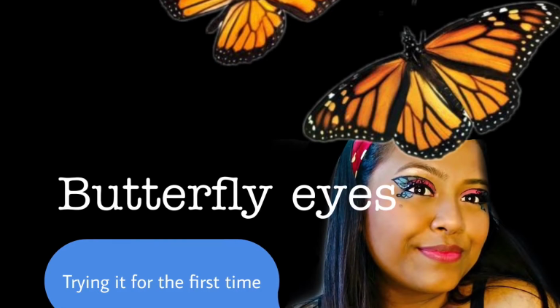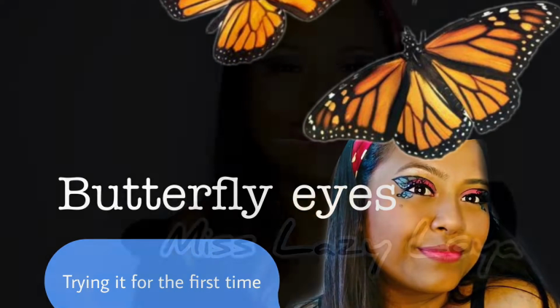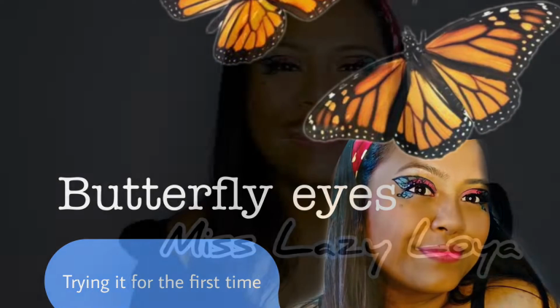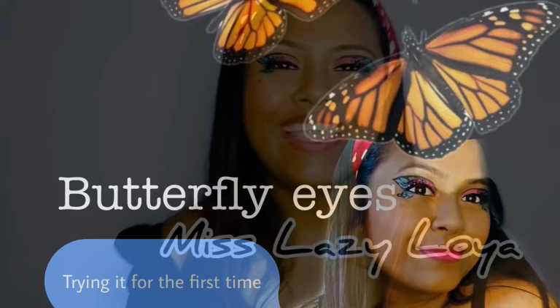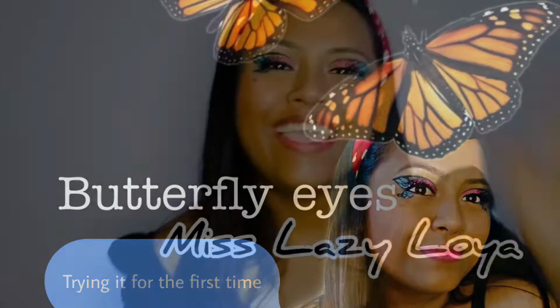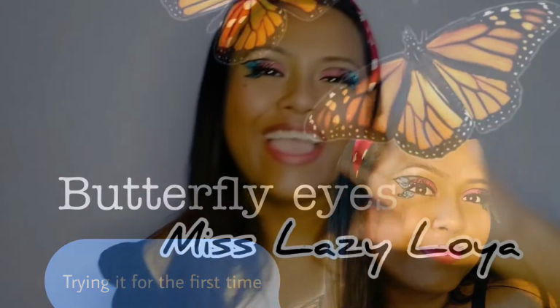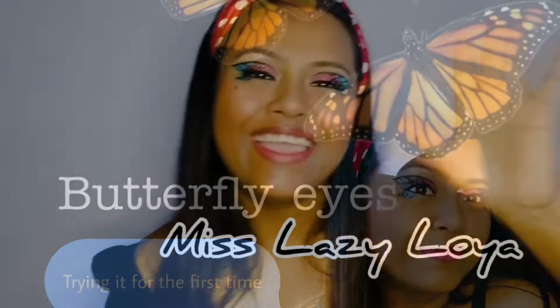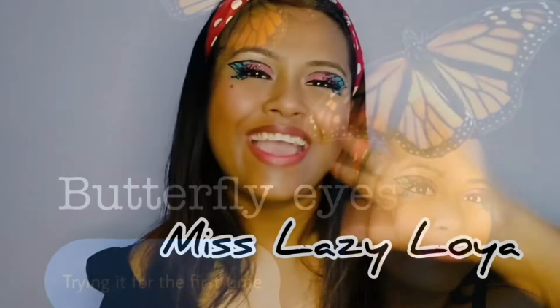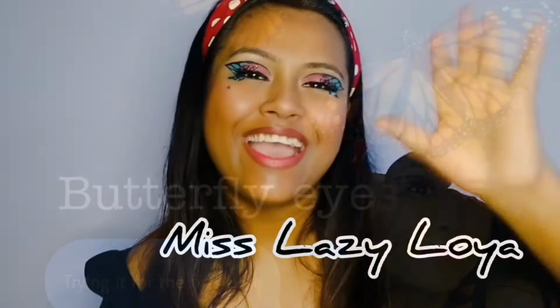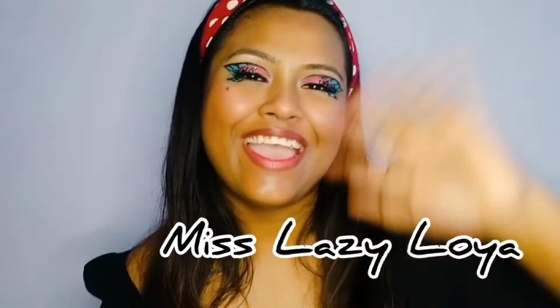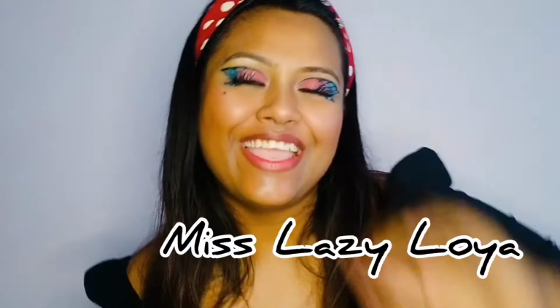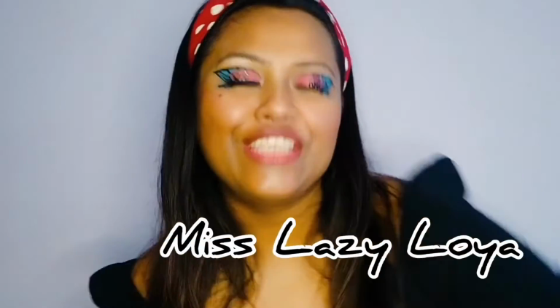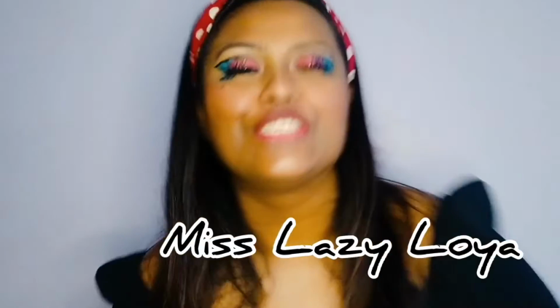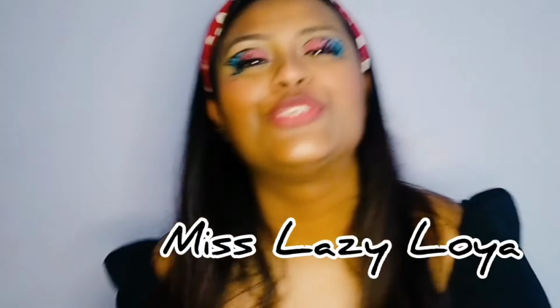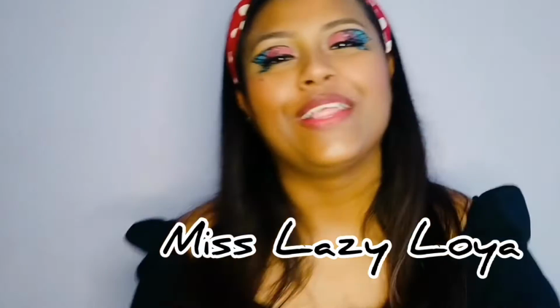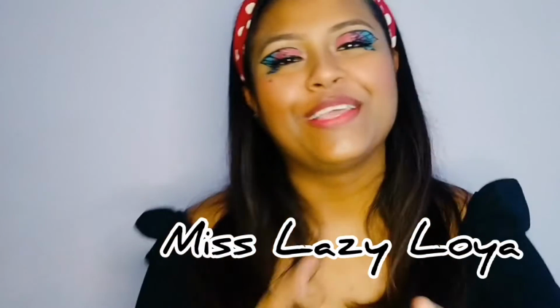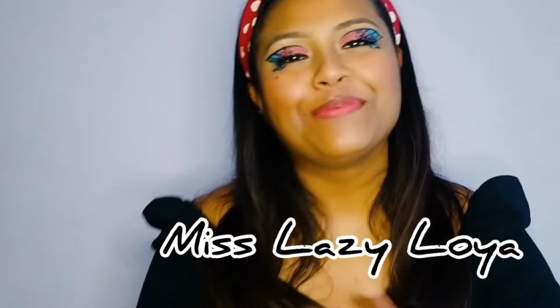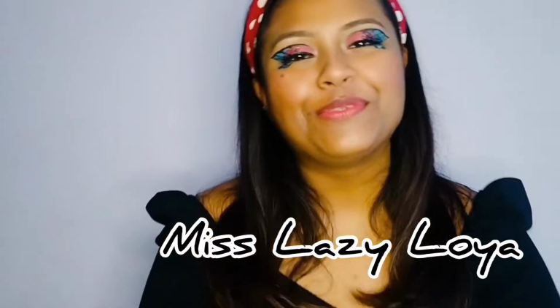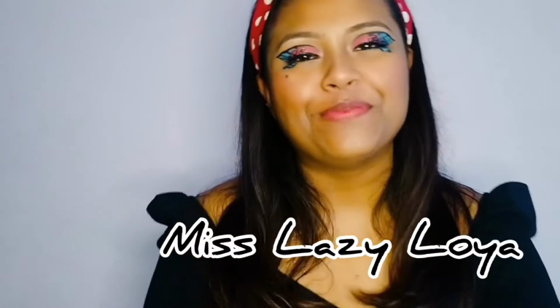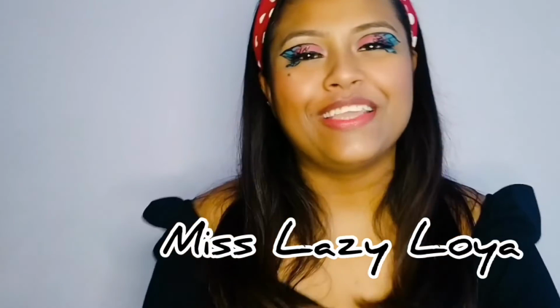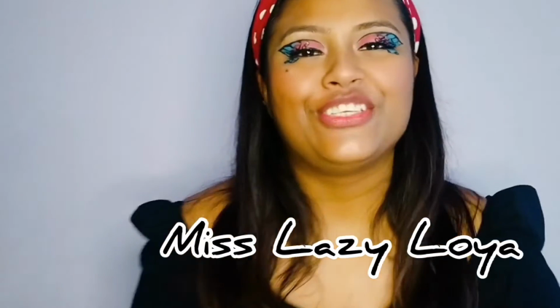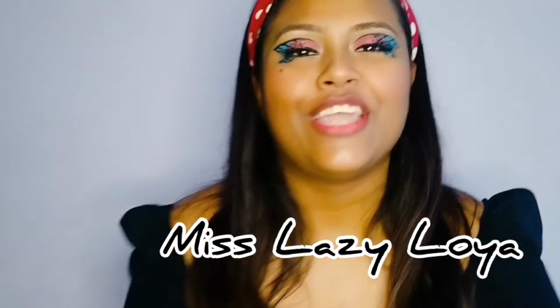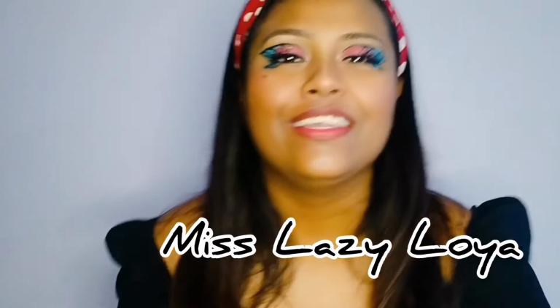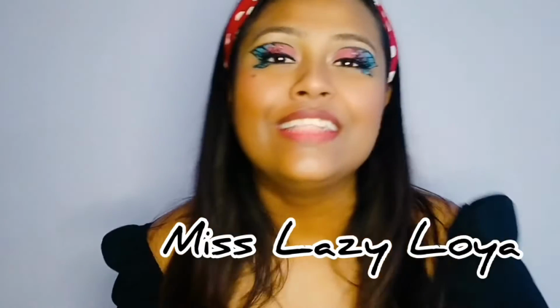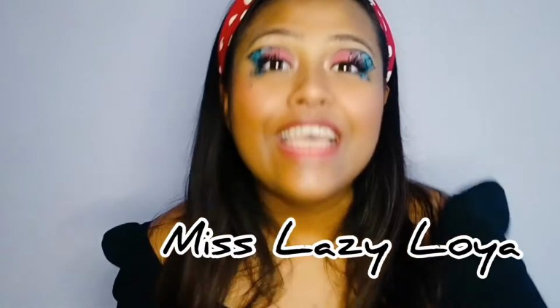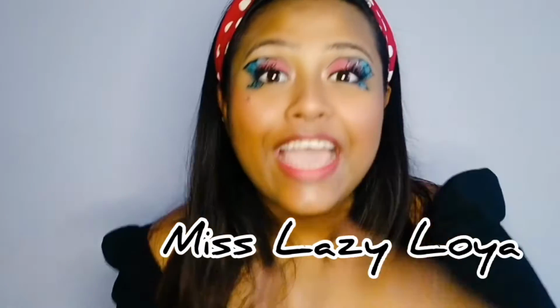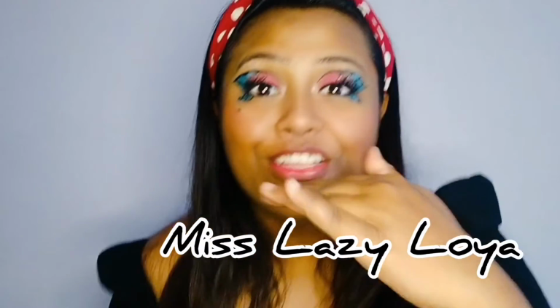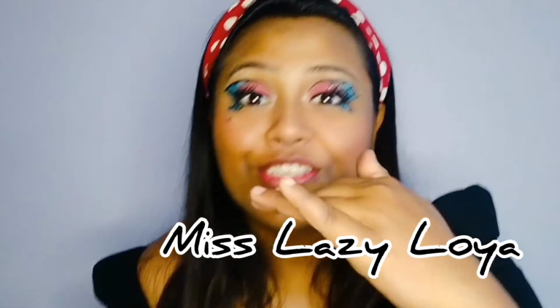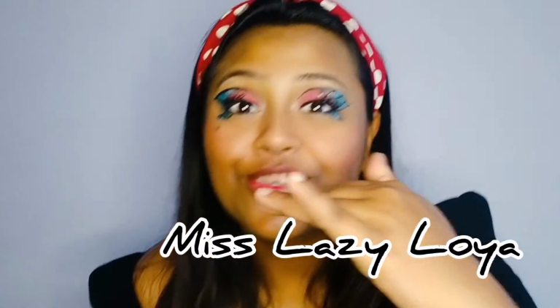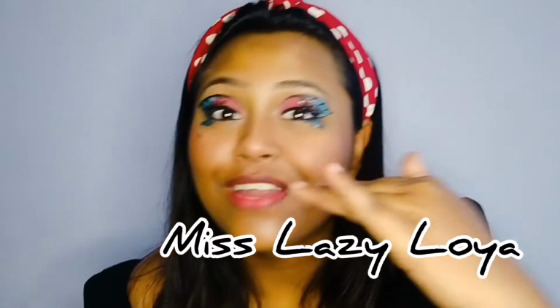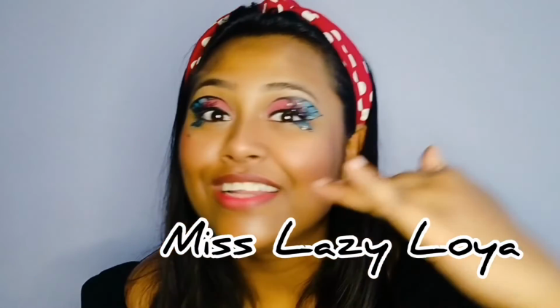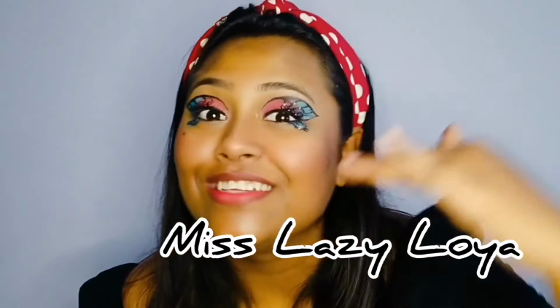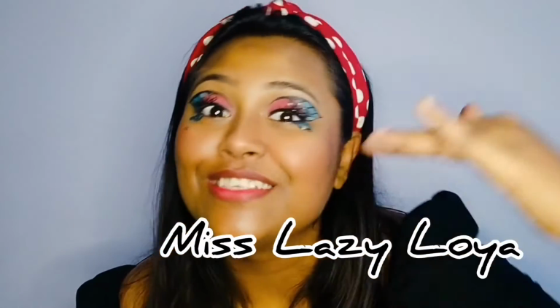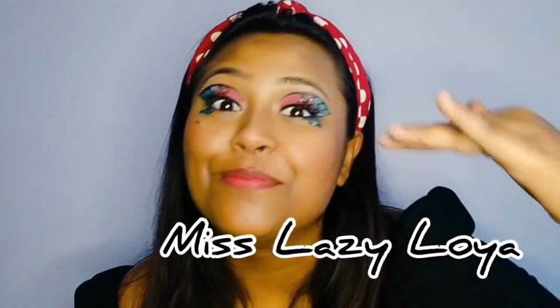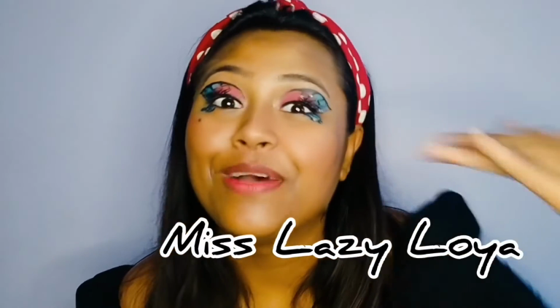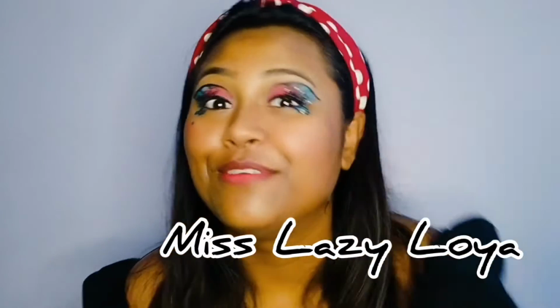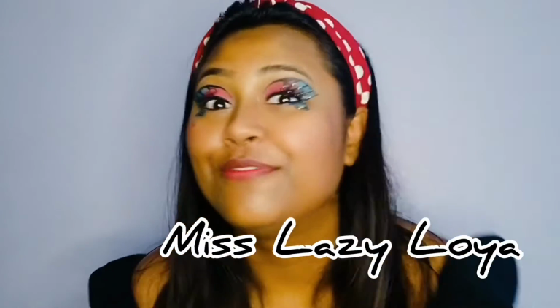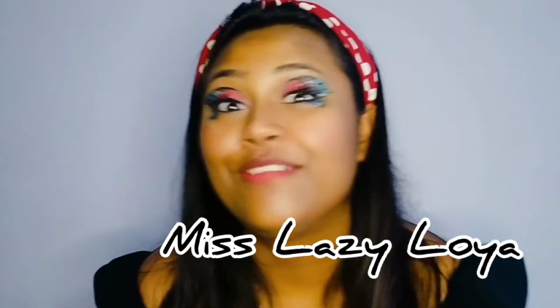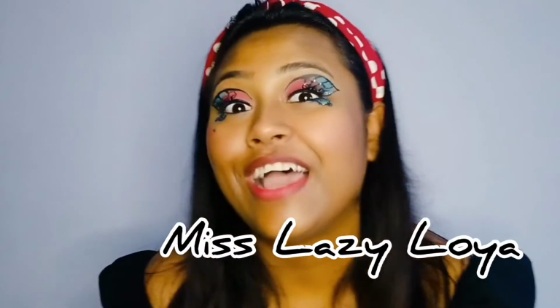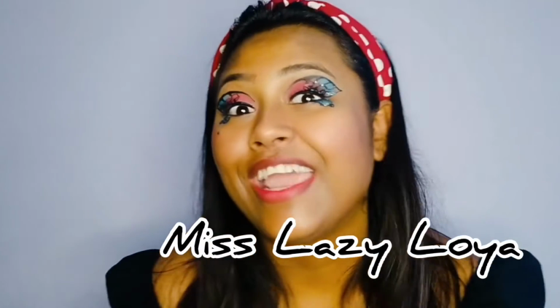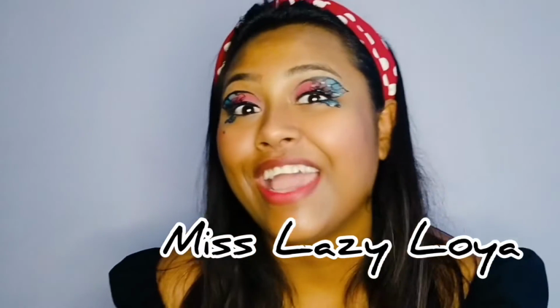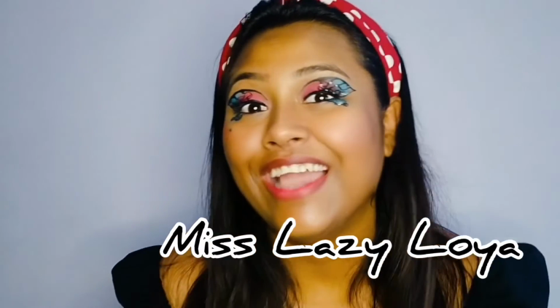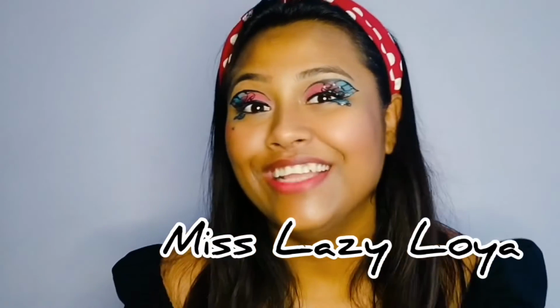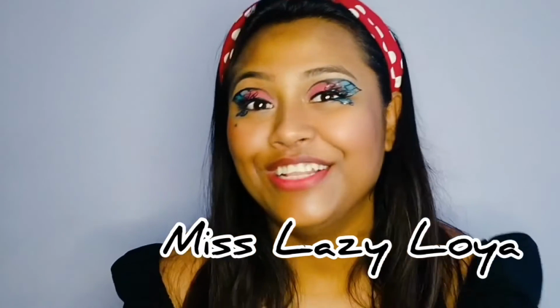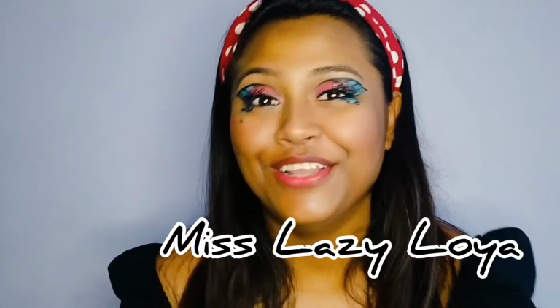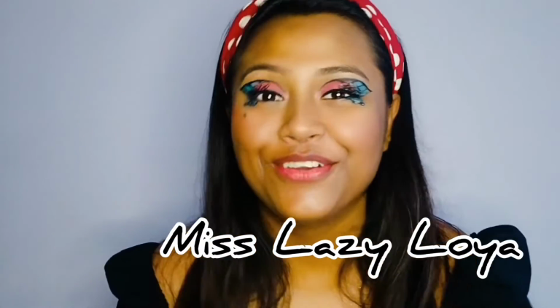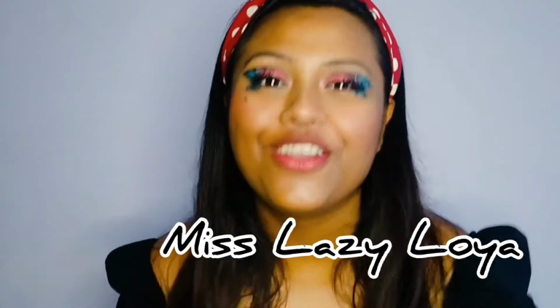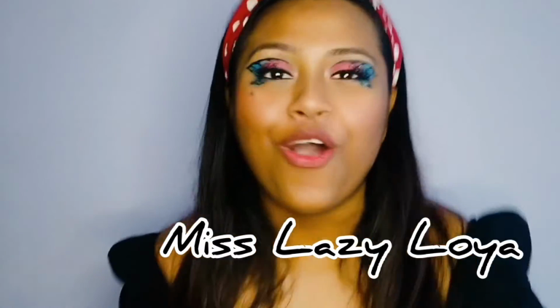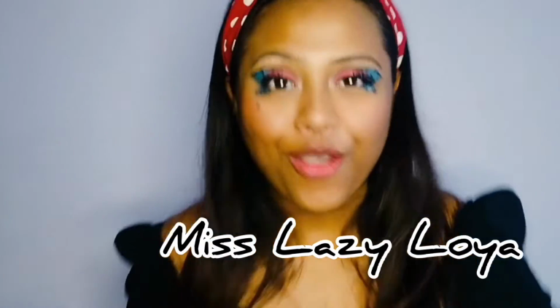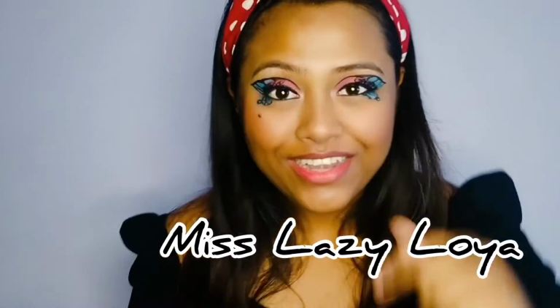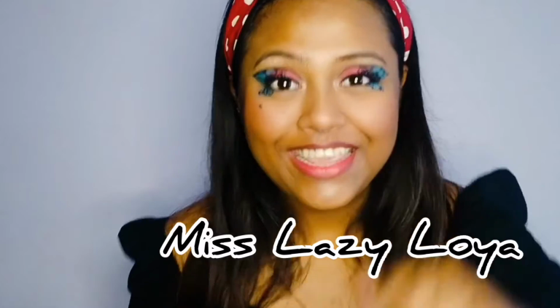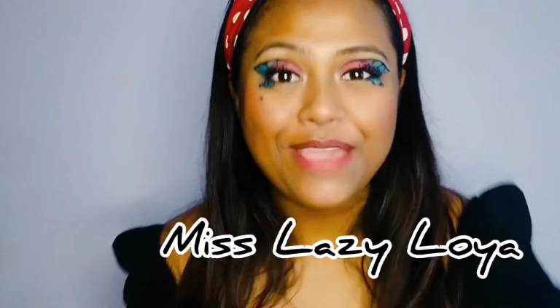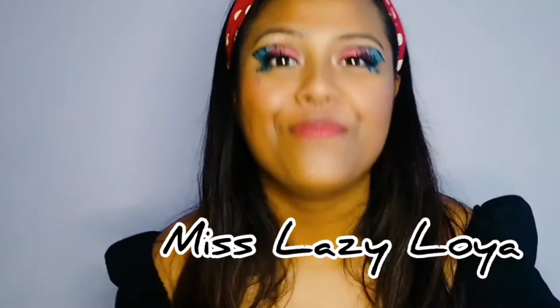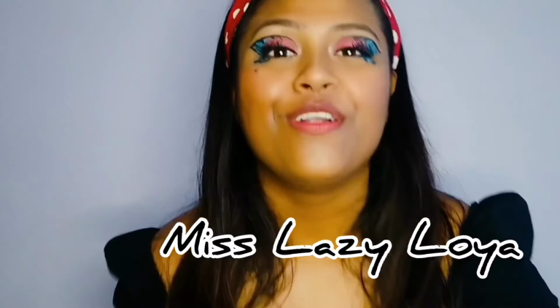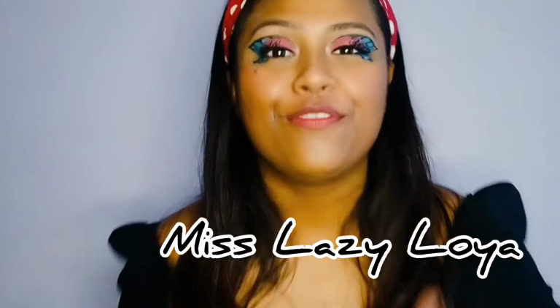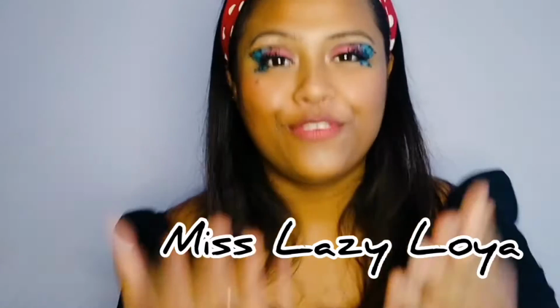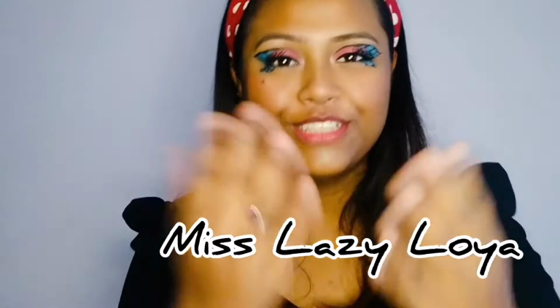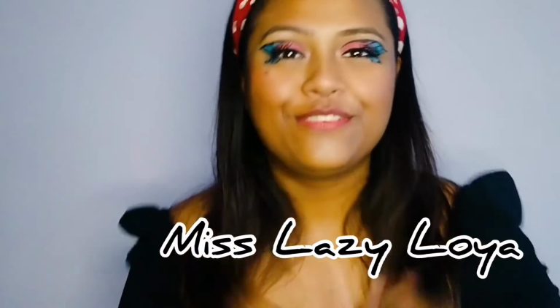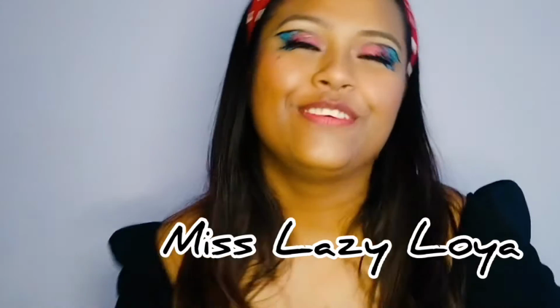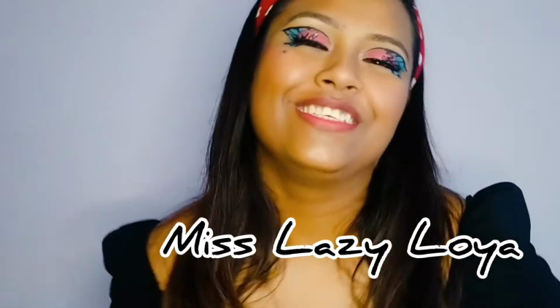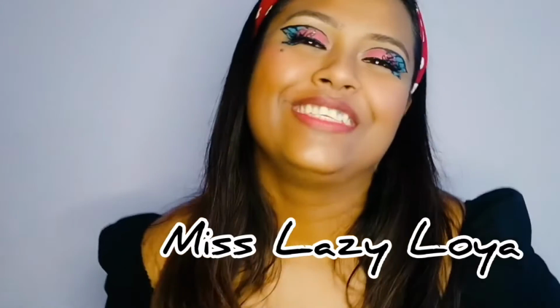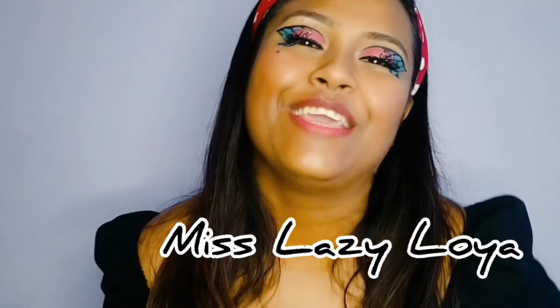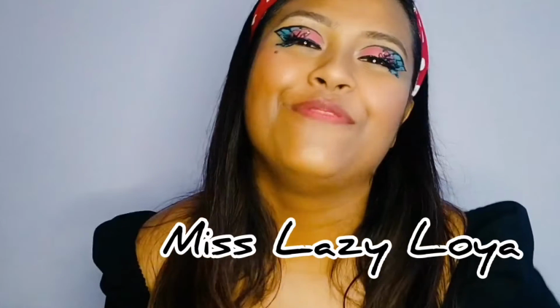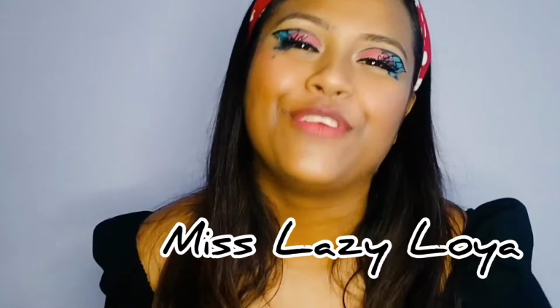Hi guys, welcome to my channel! I just created this butterfly eye look on camera for the first time for you guys.